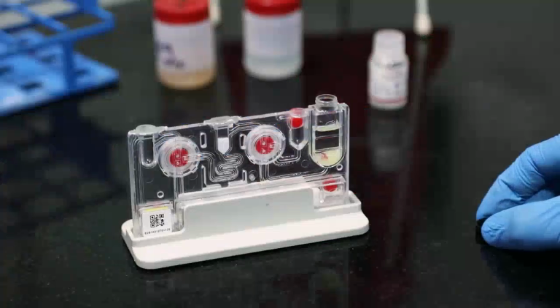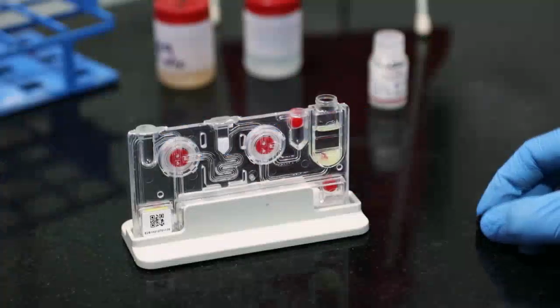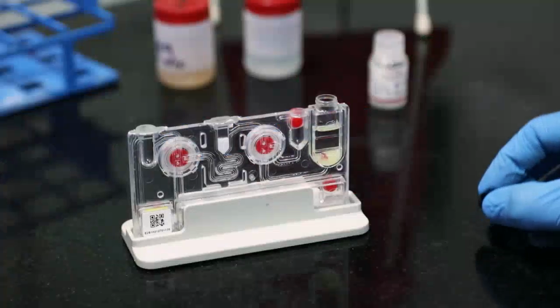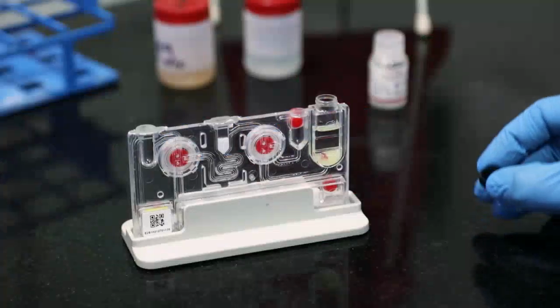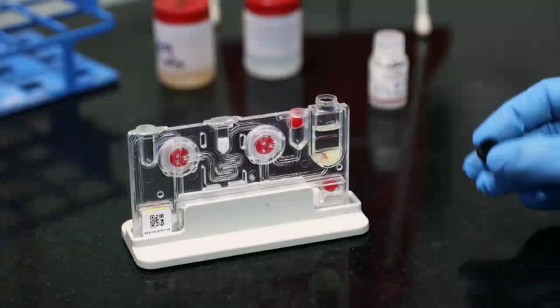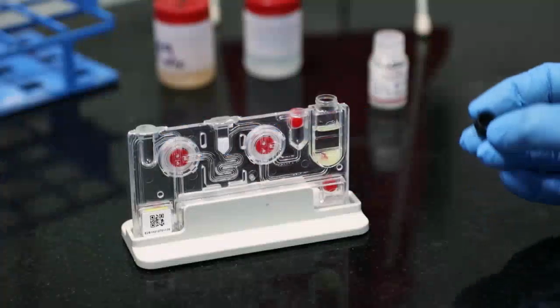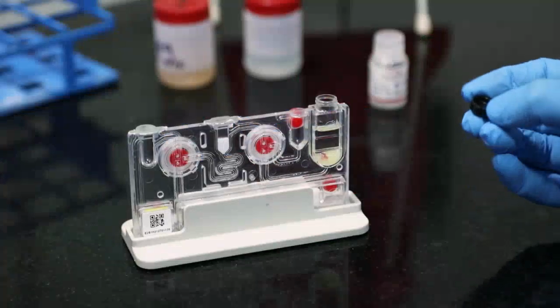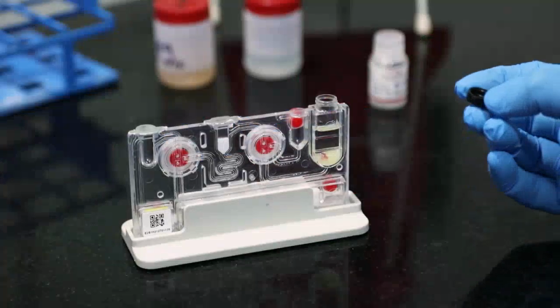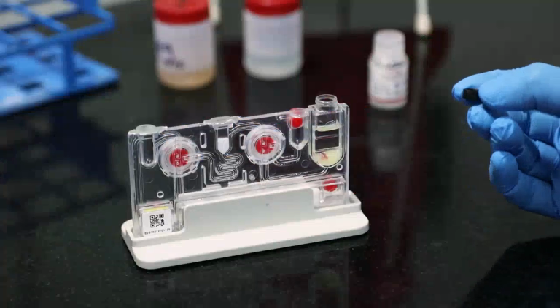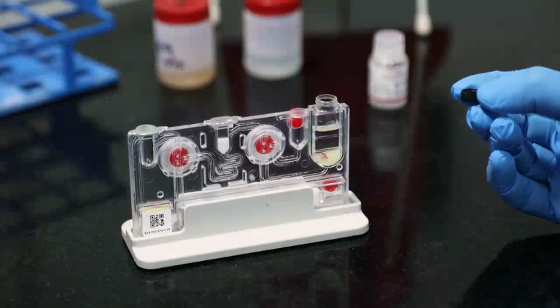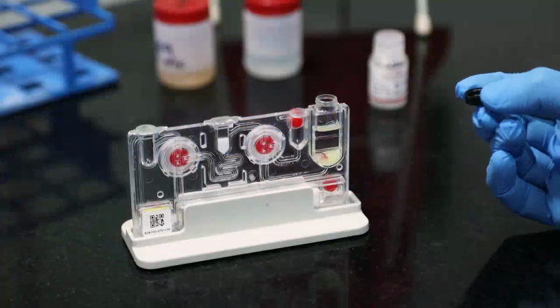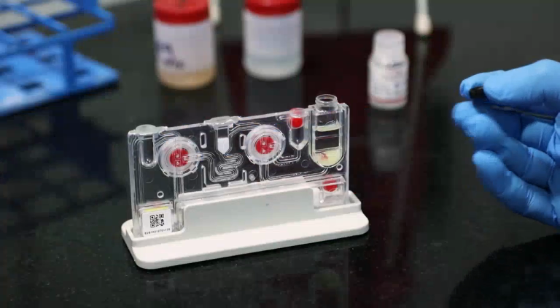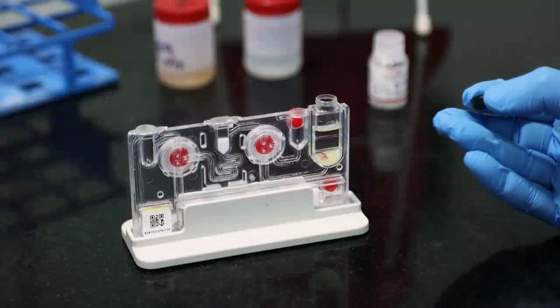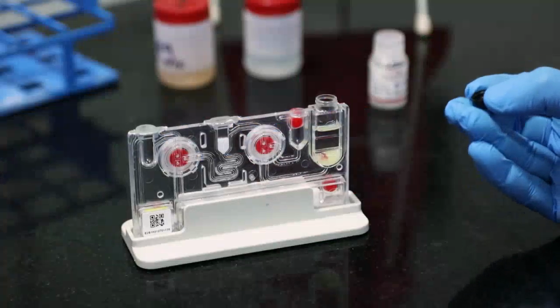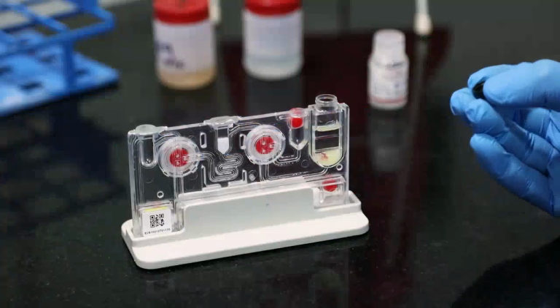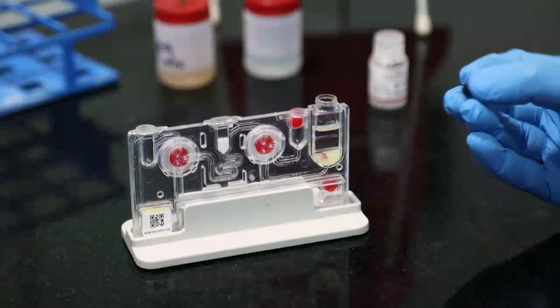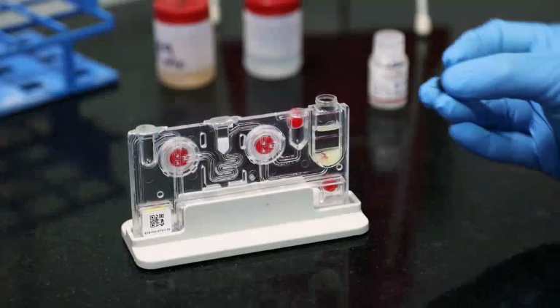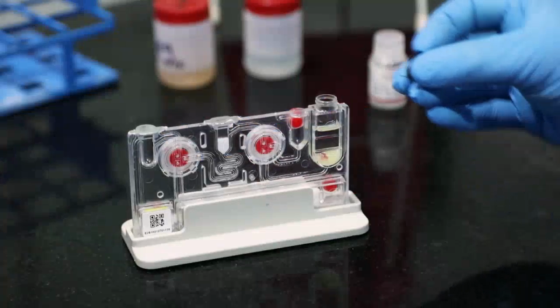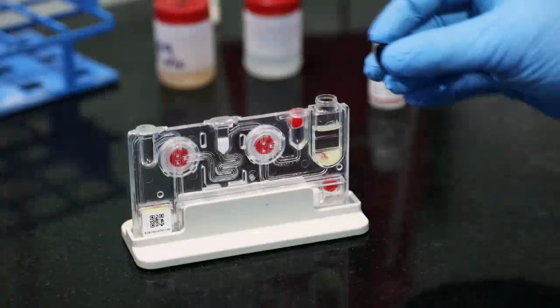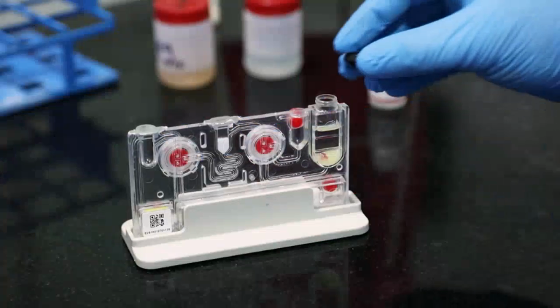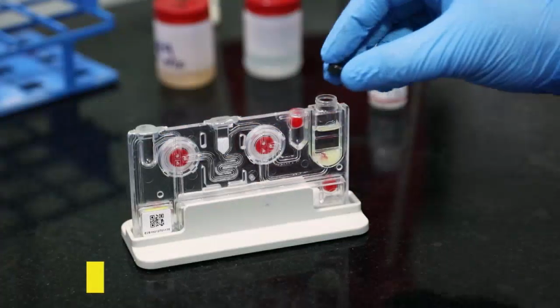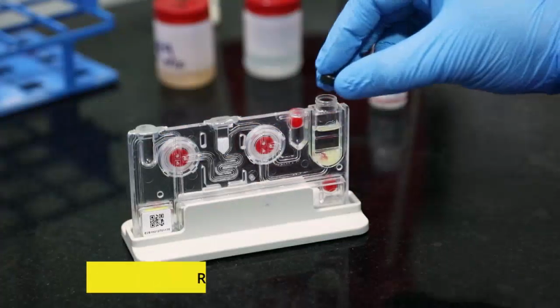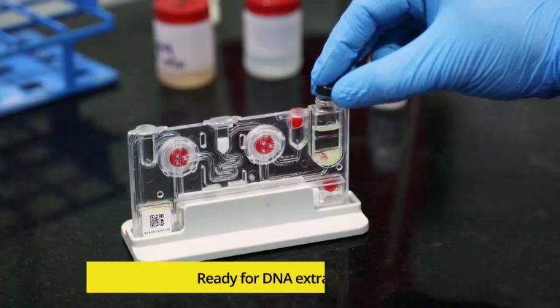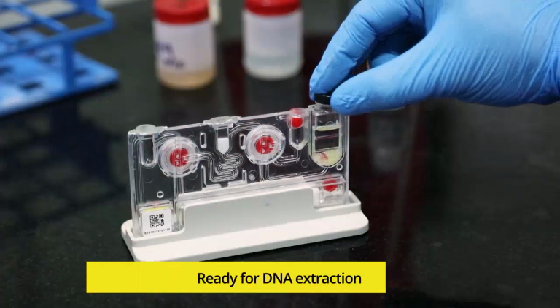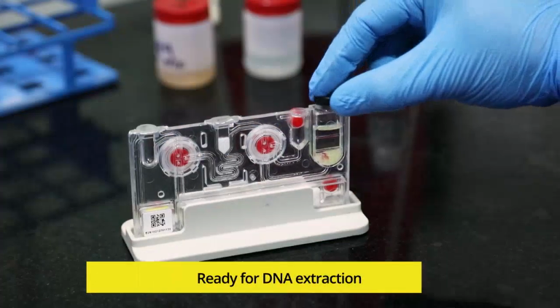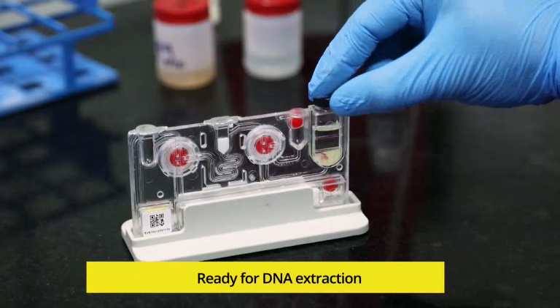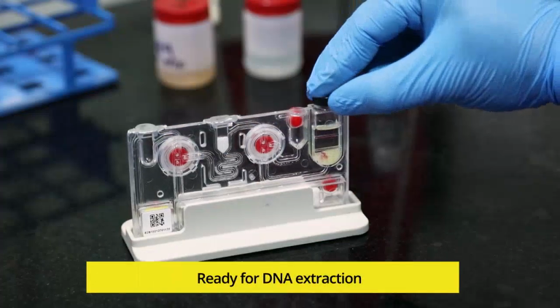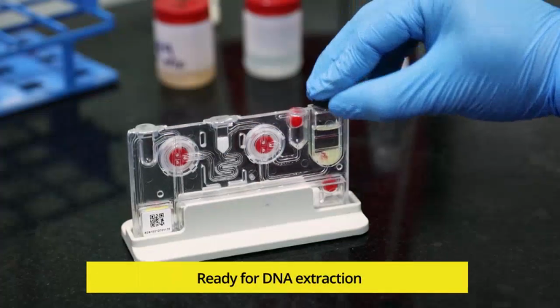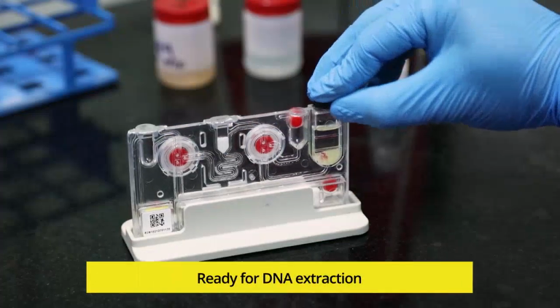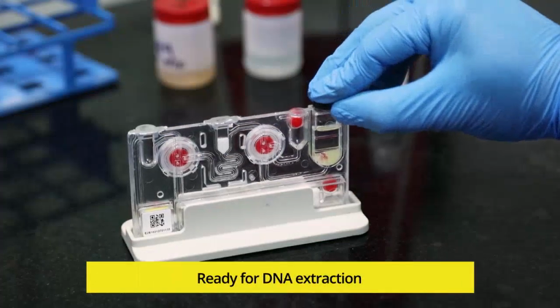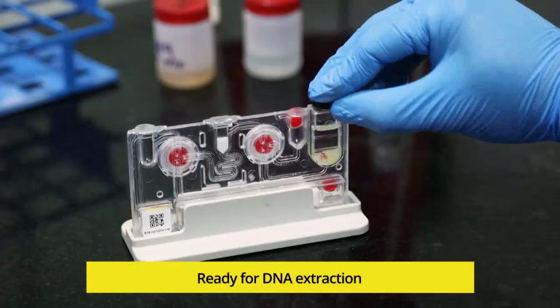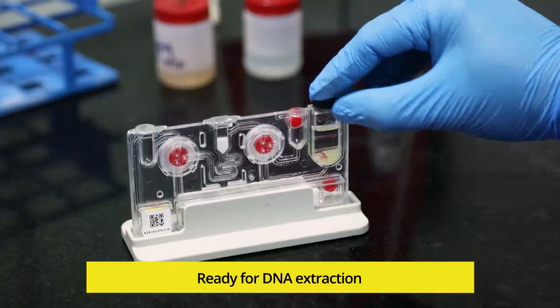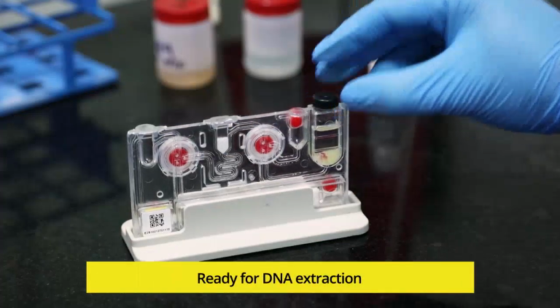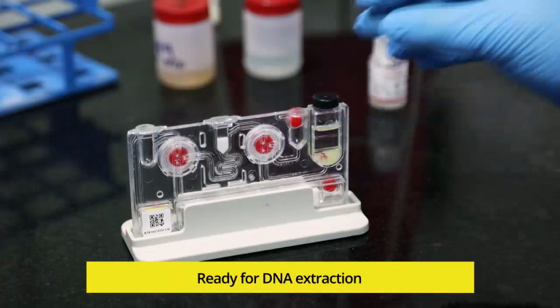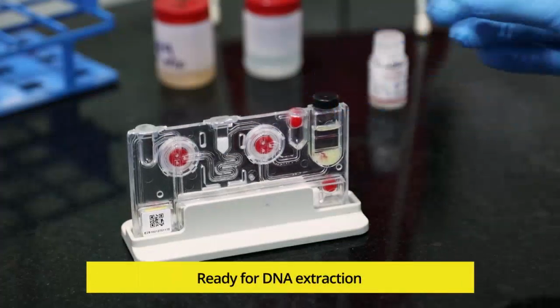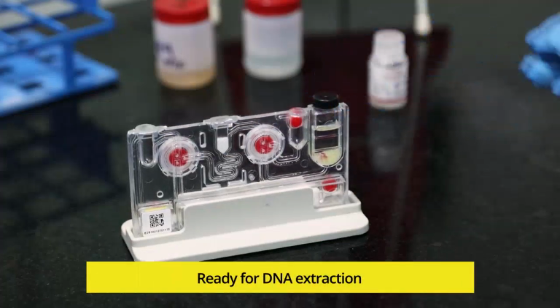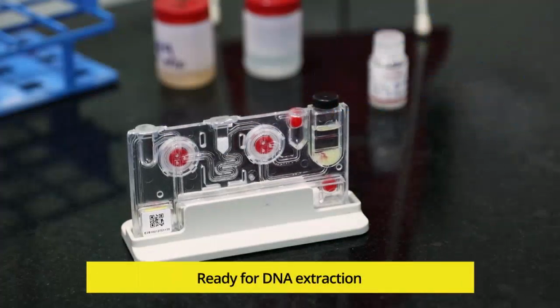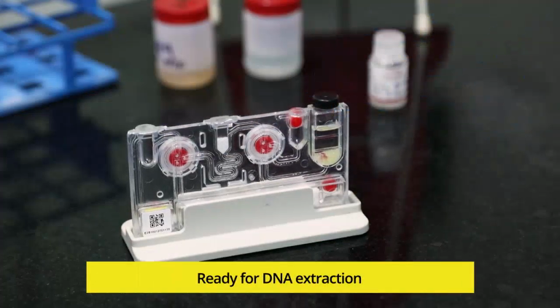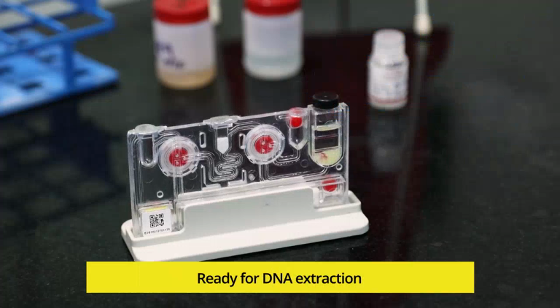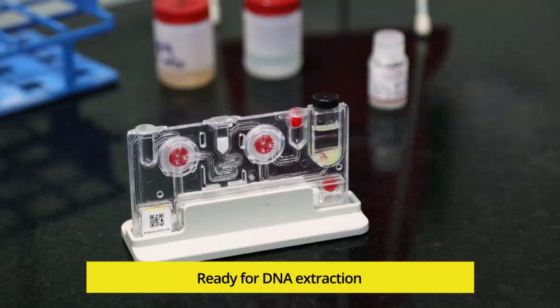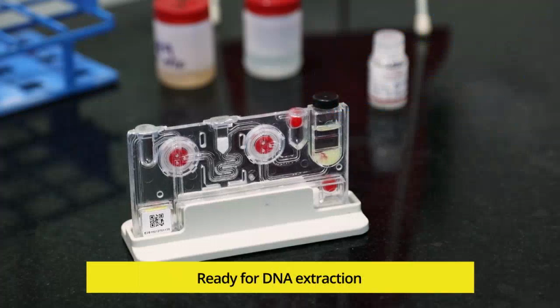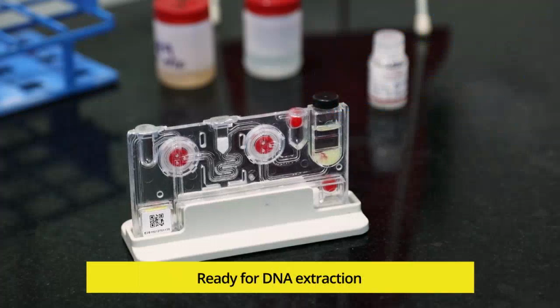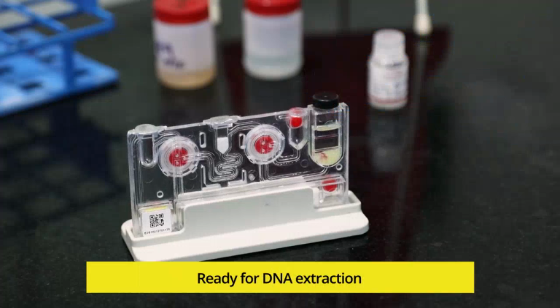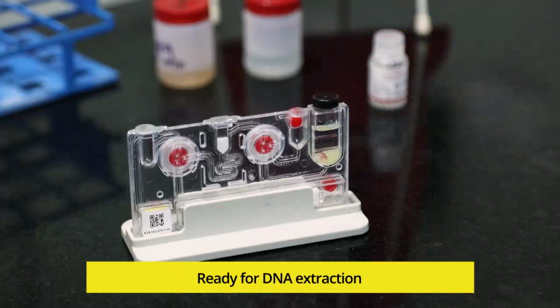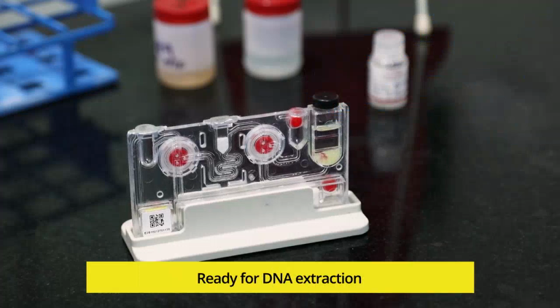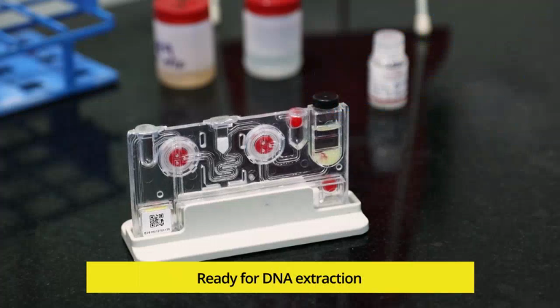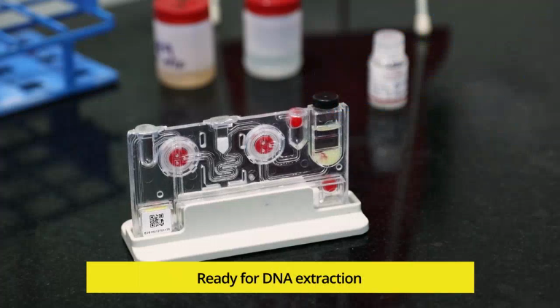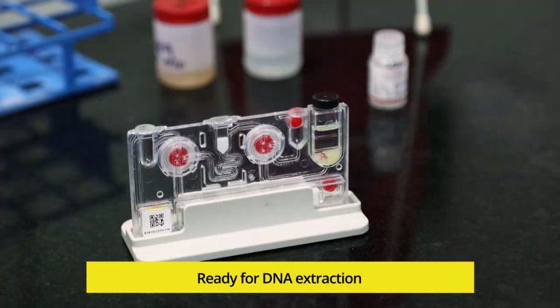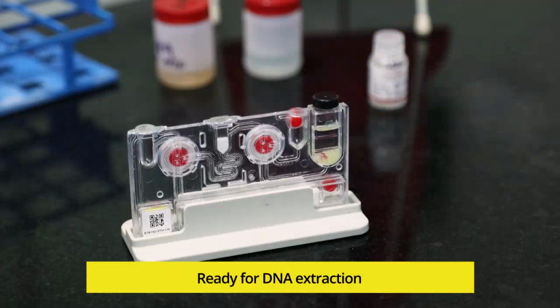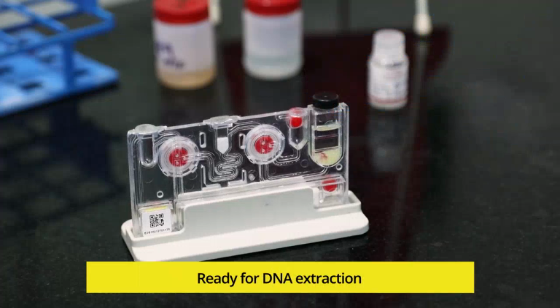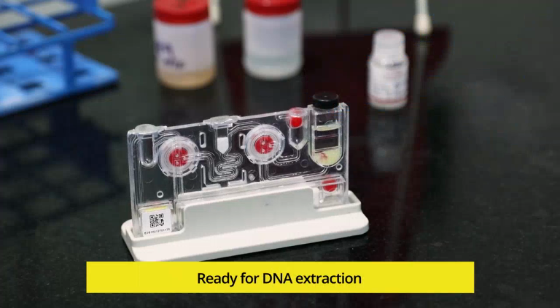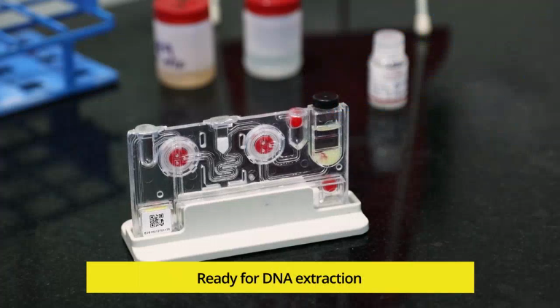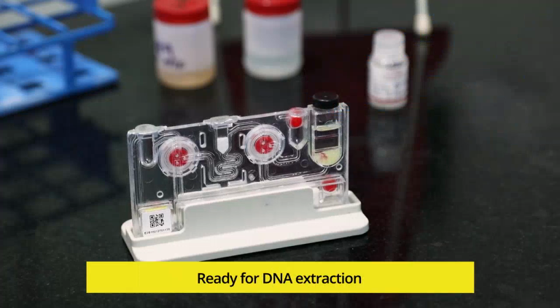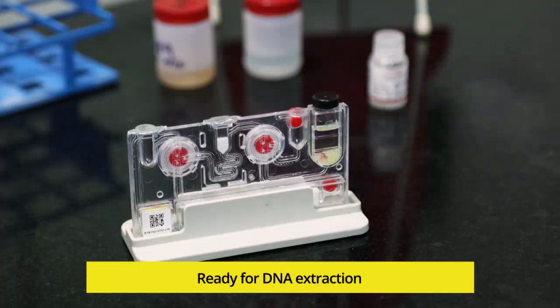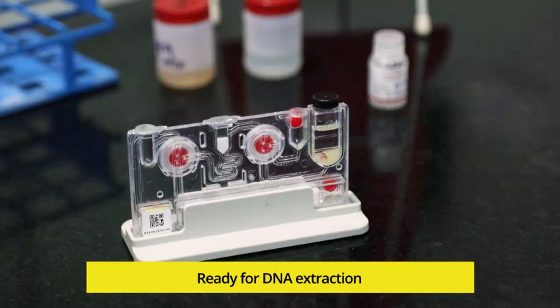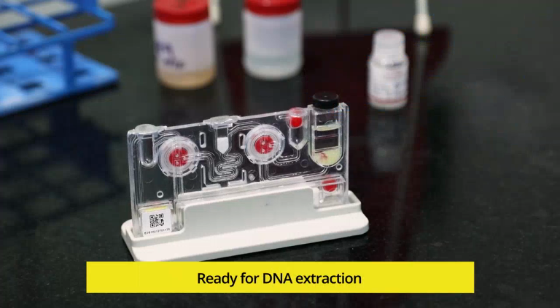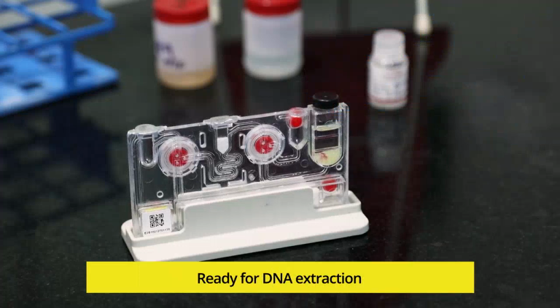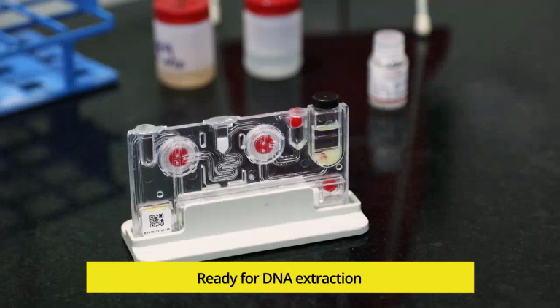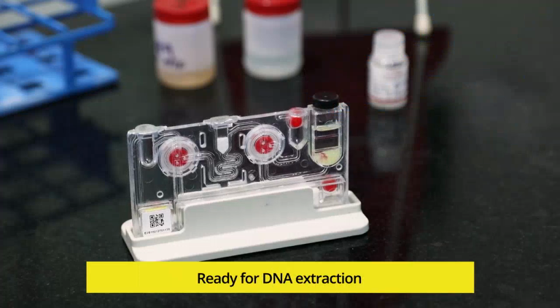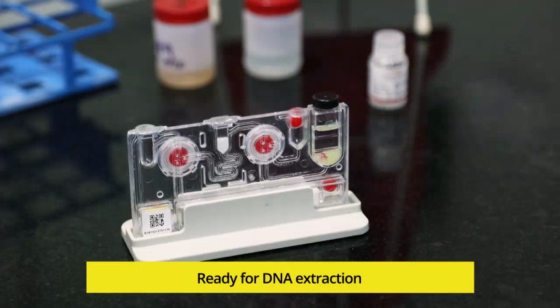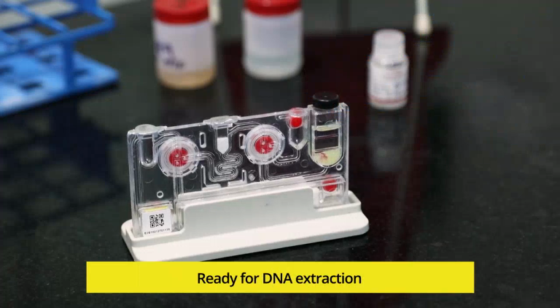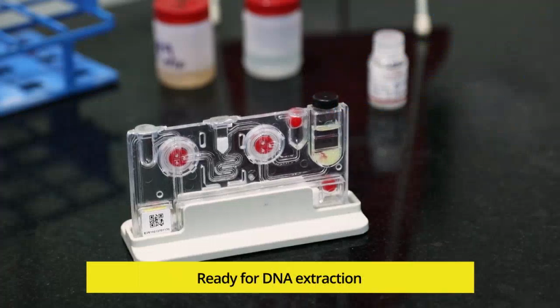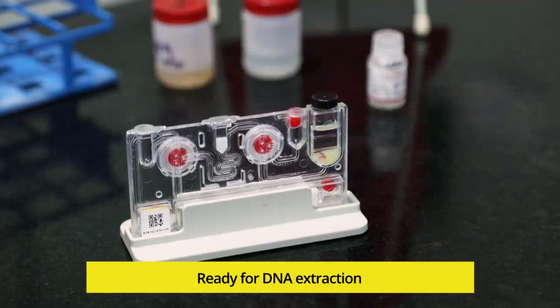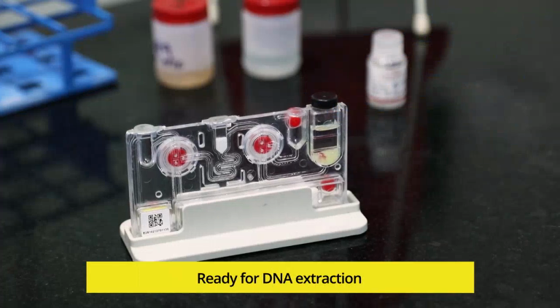Close the sample chamber of the cartridge. The sample is now ready to be processed in the TruePrep DNA extraction device.